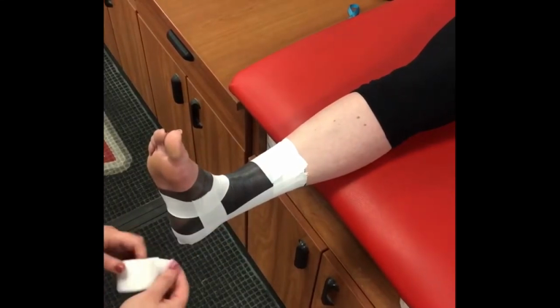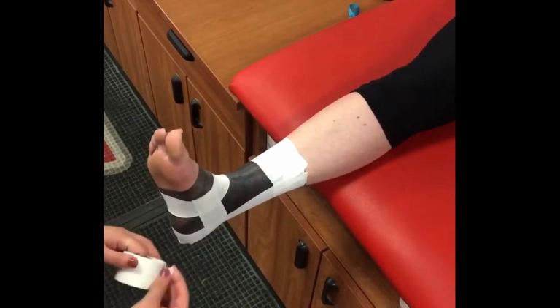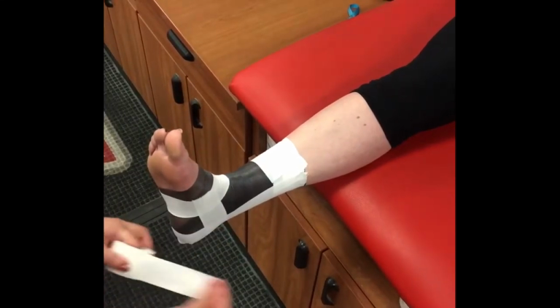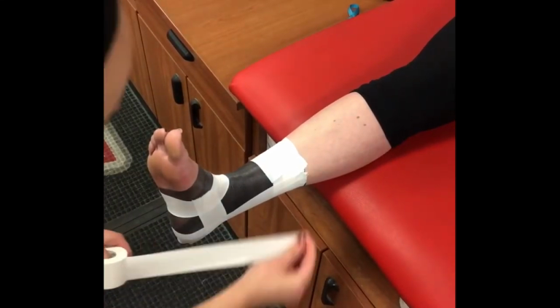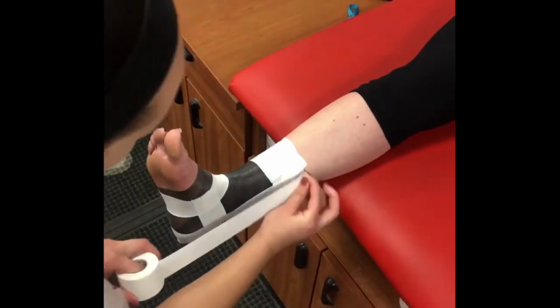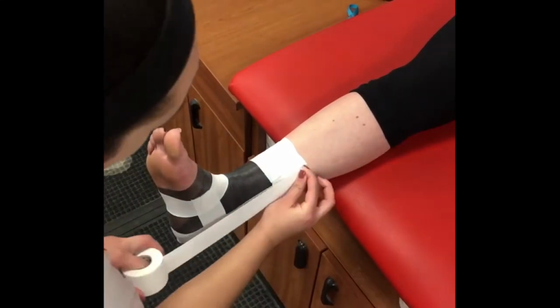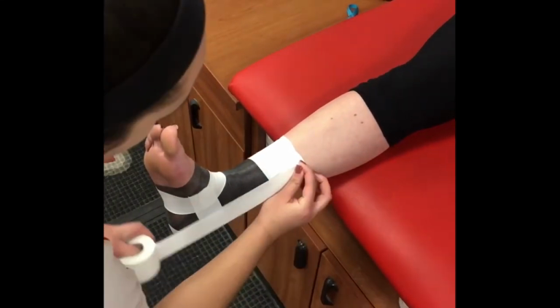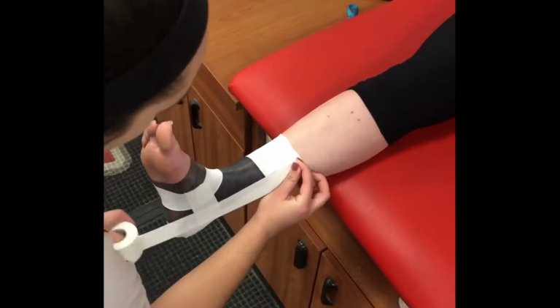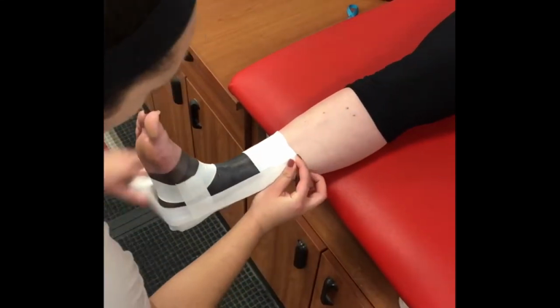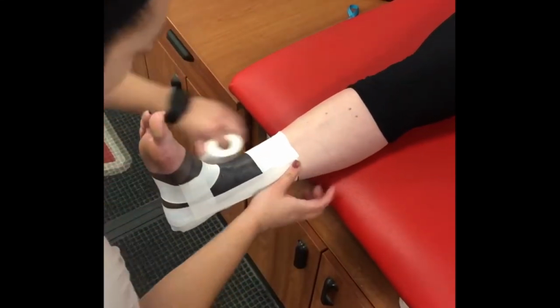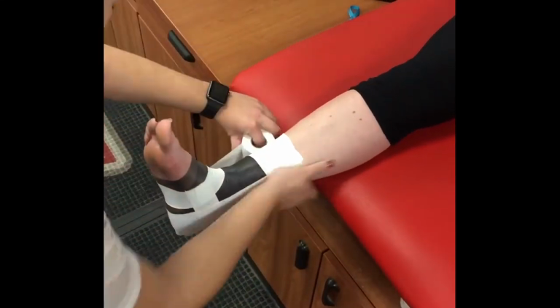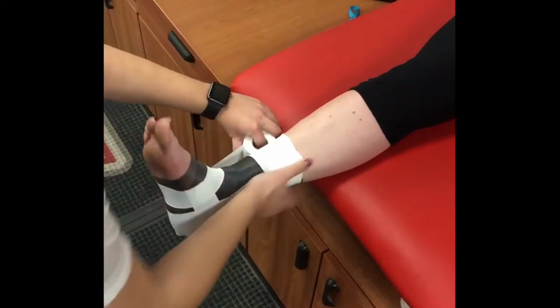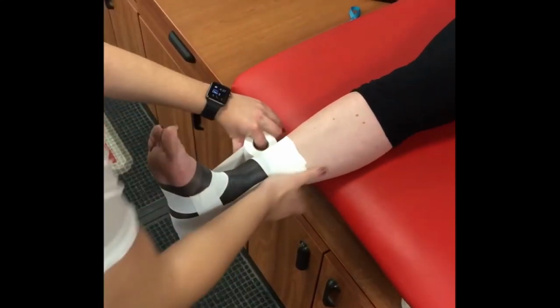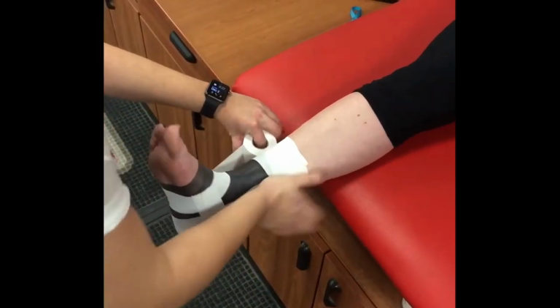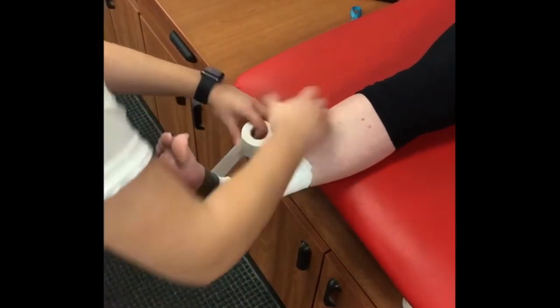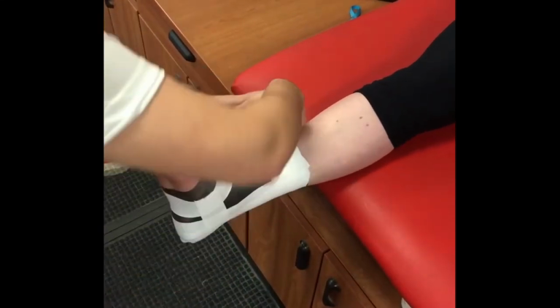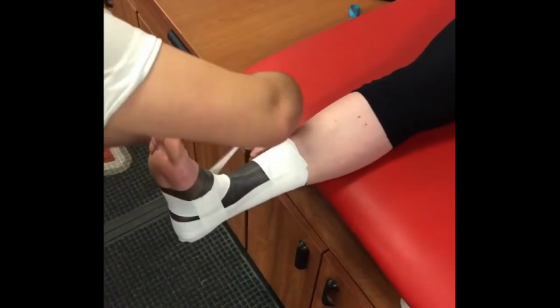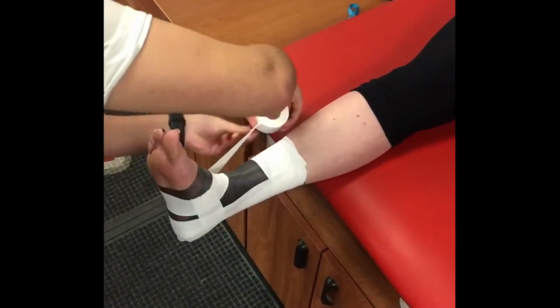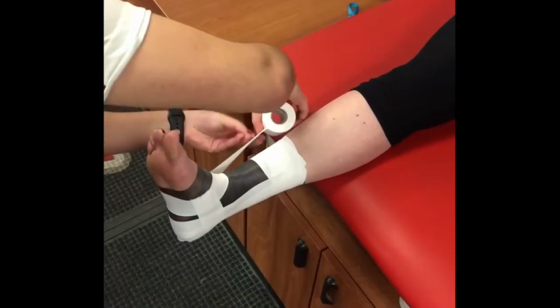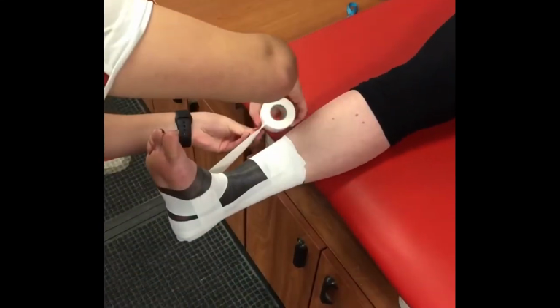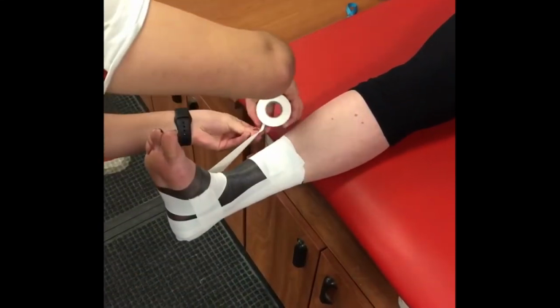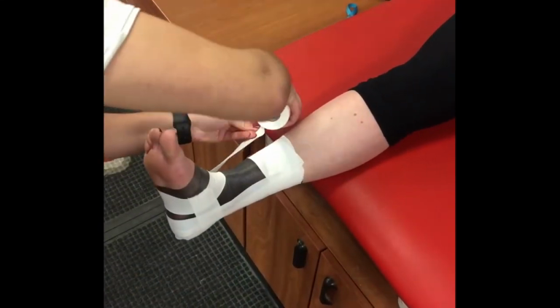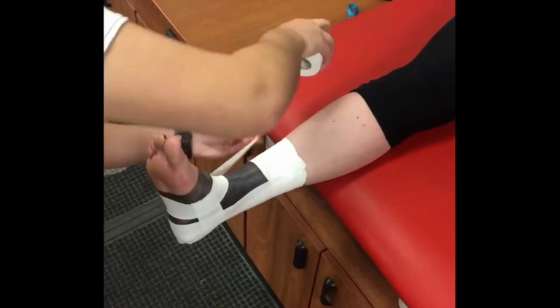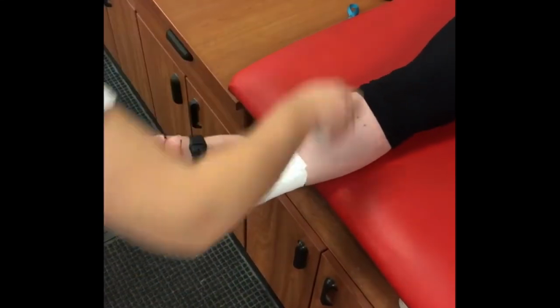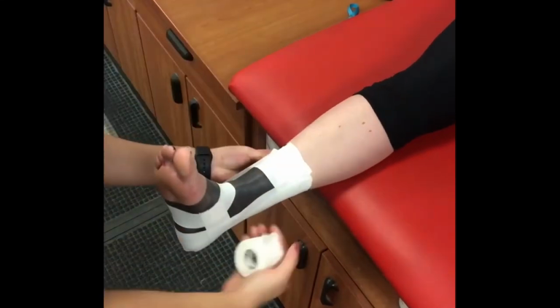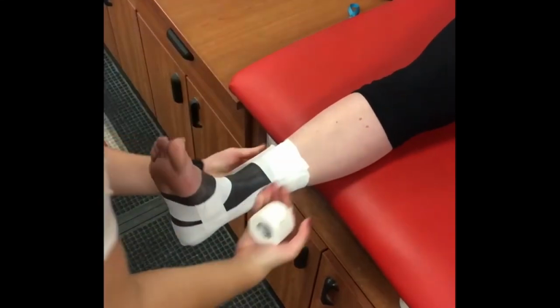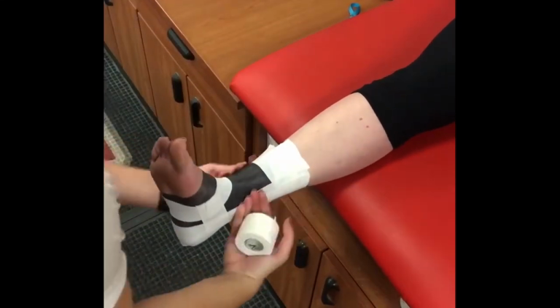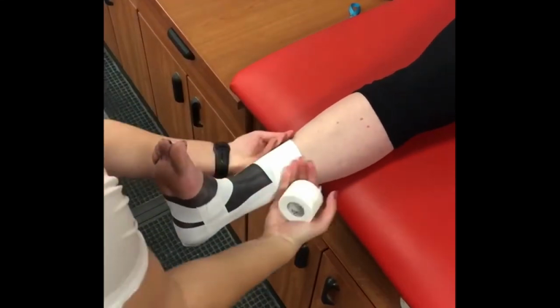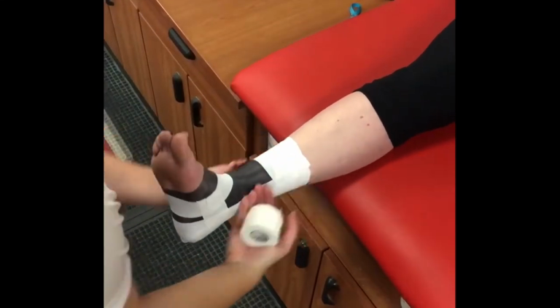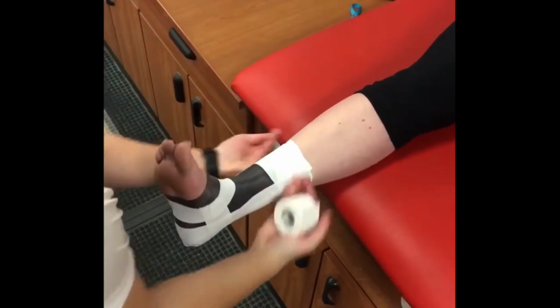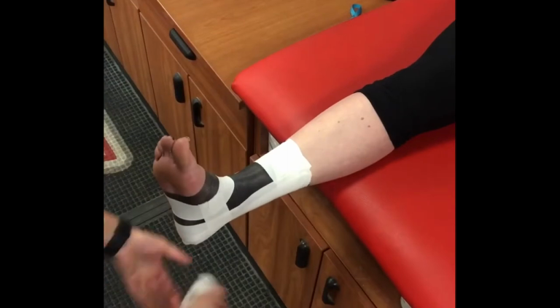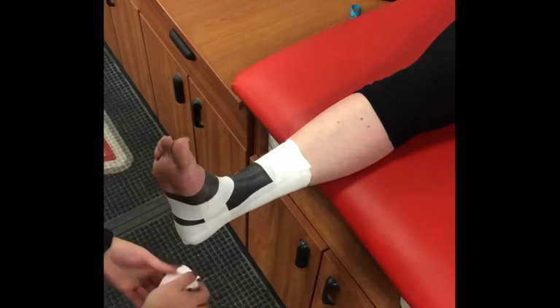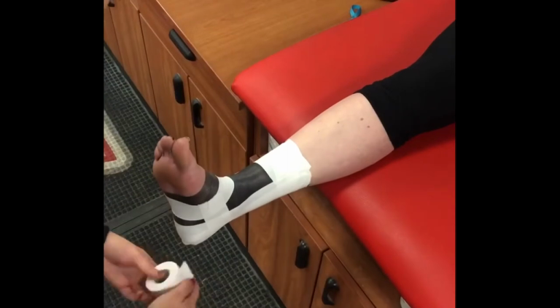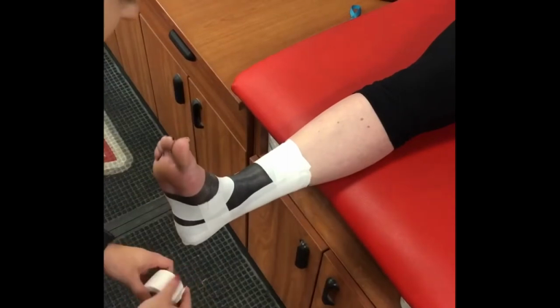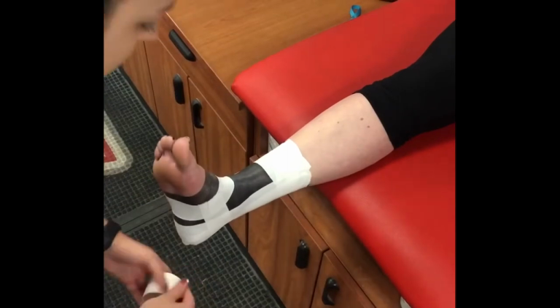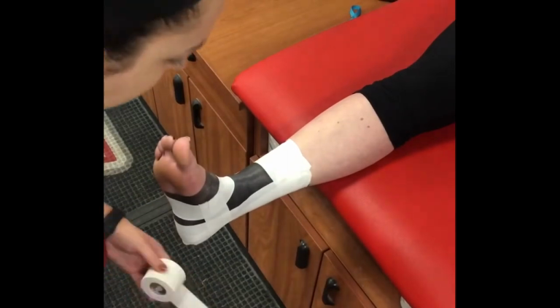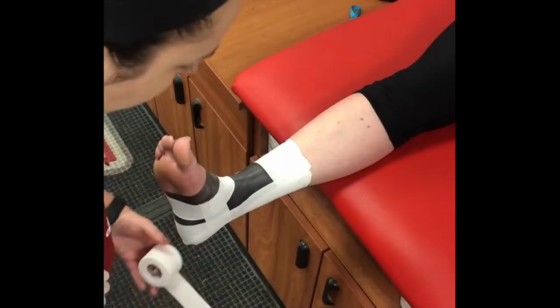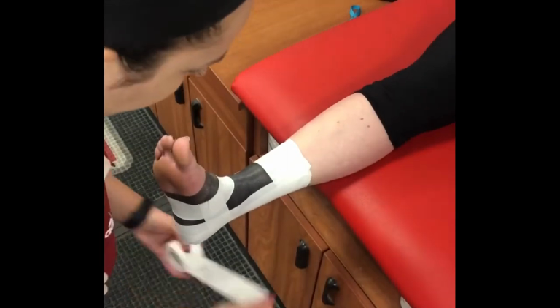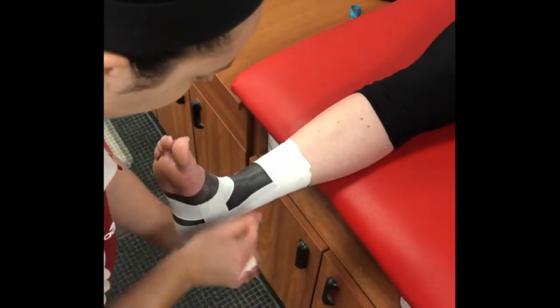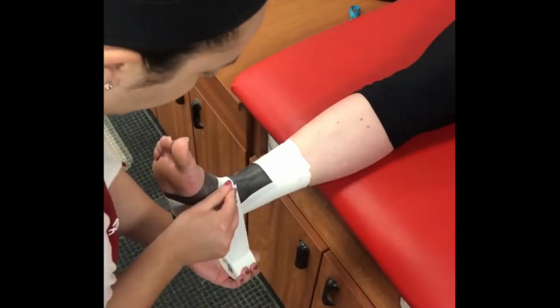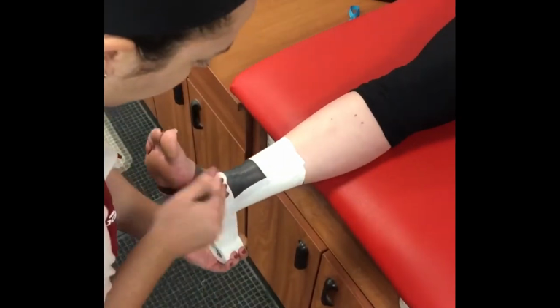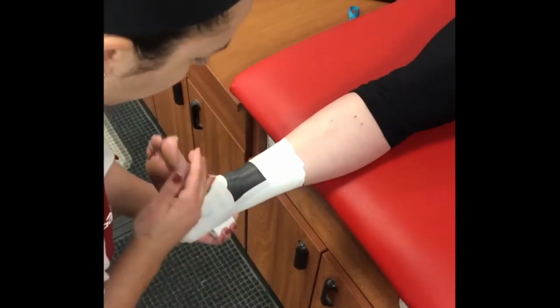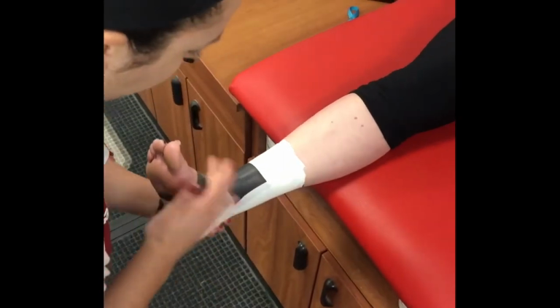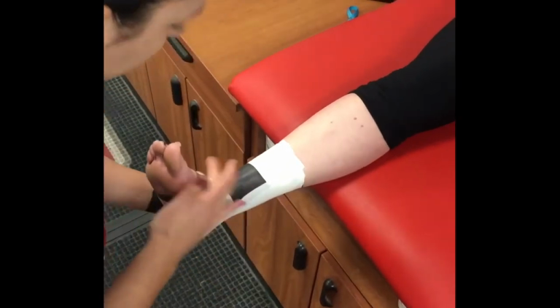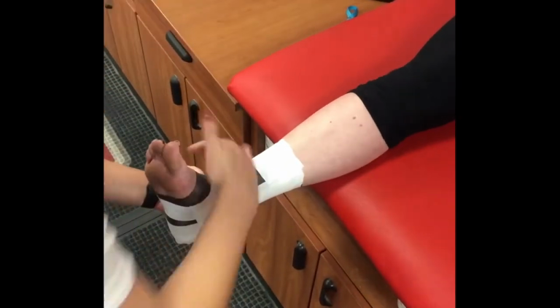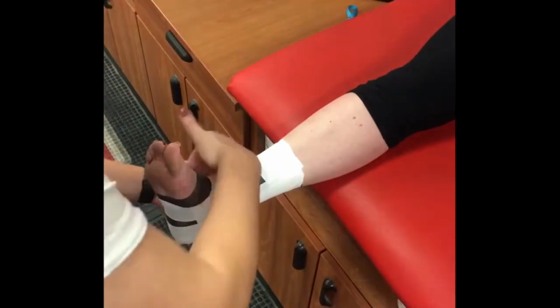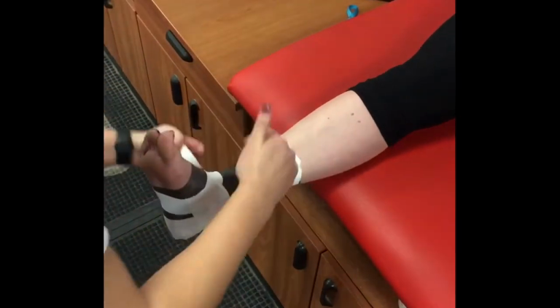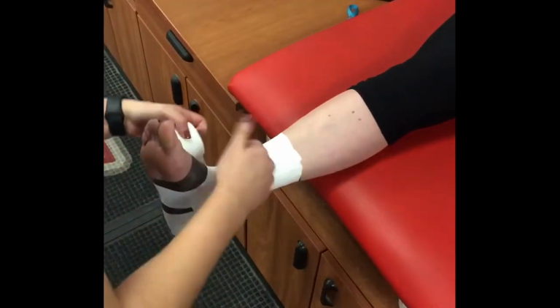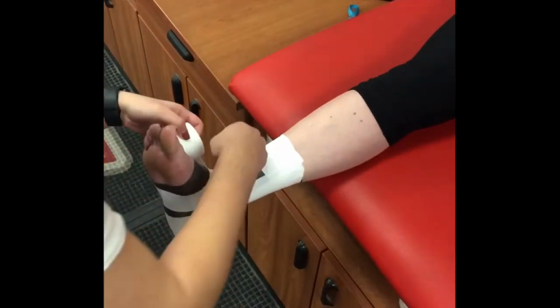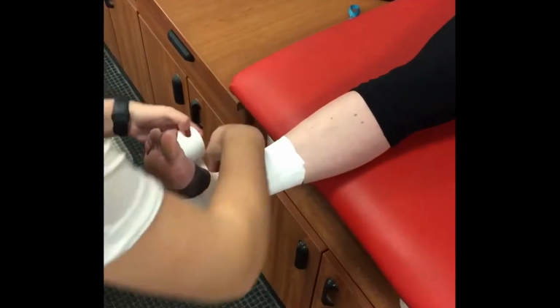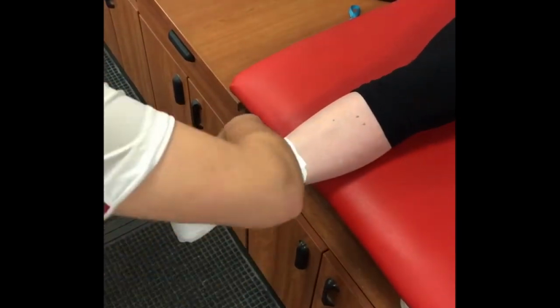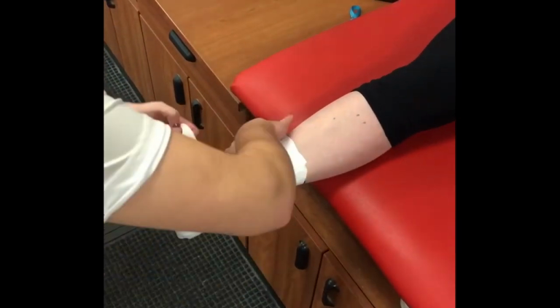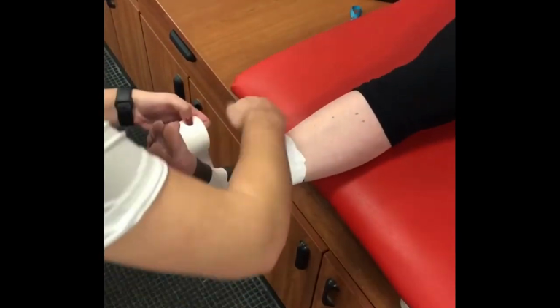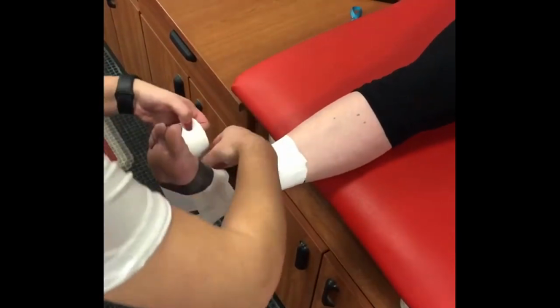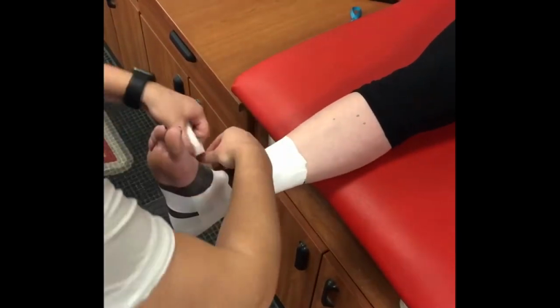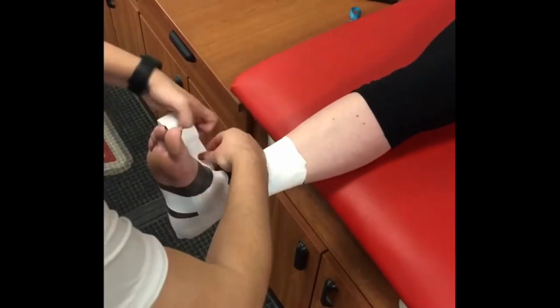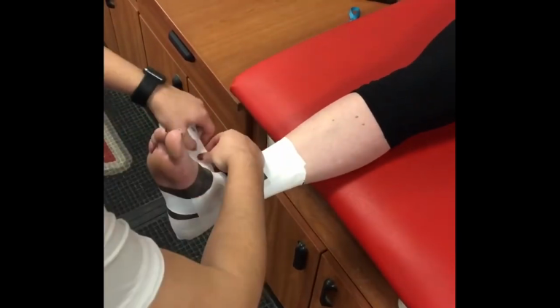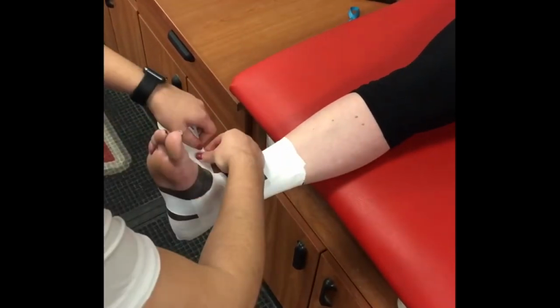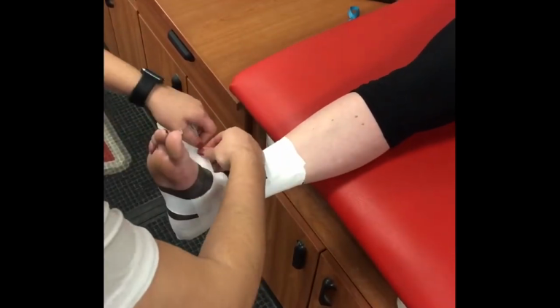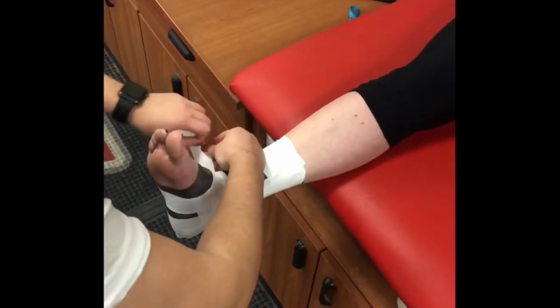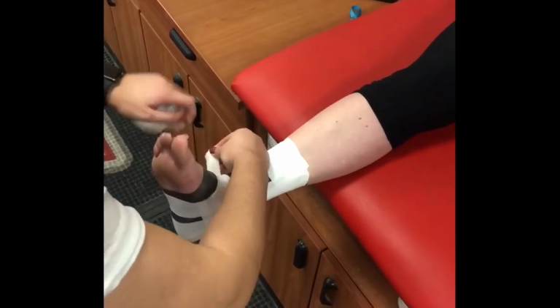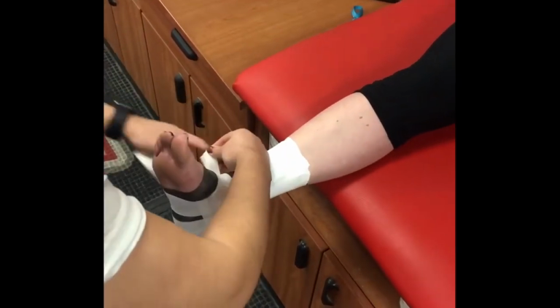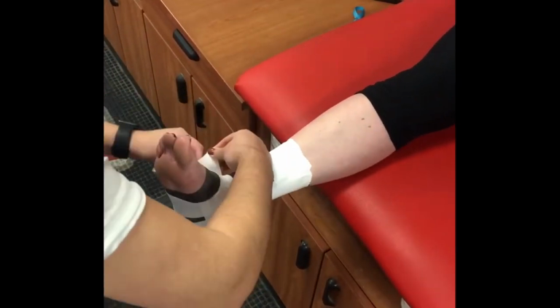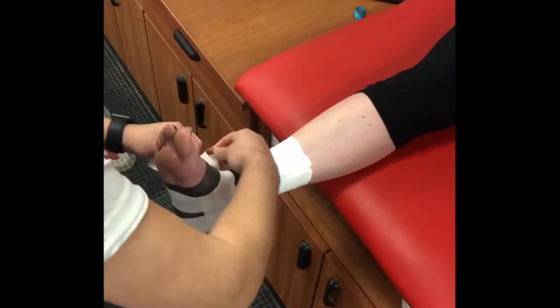Repeat your stirrup and horseshoe alternating strips twice more, making sure to overlap the horseshoes by 50% moving up the ankle.